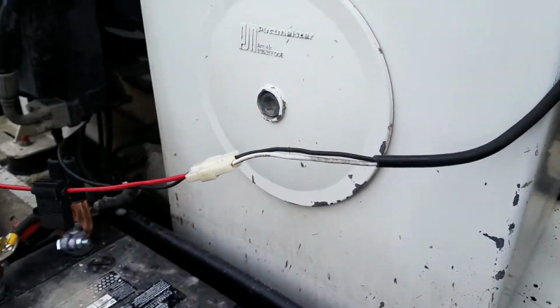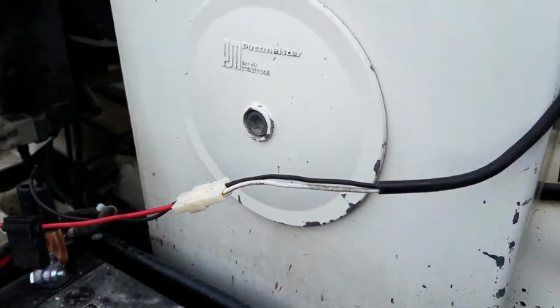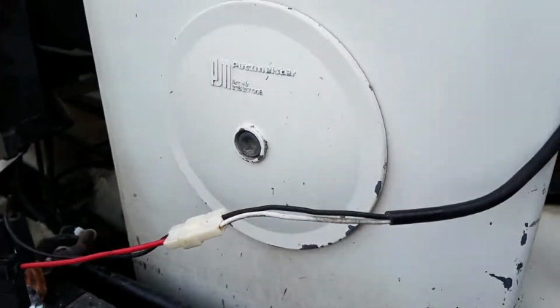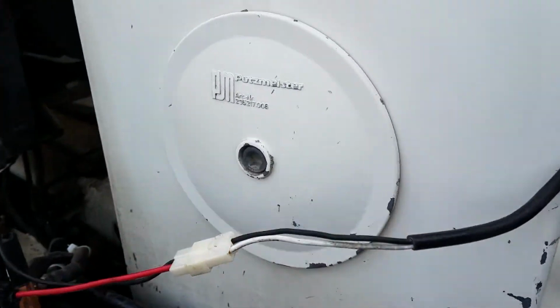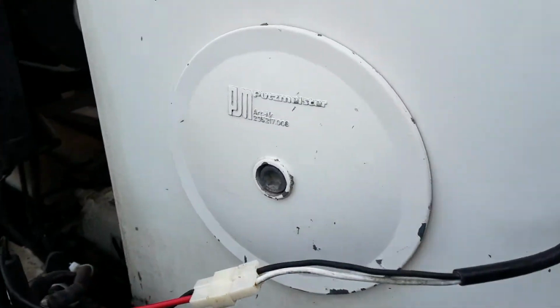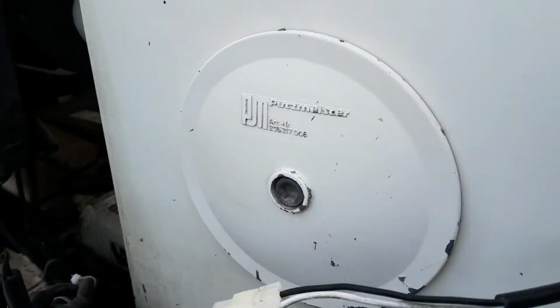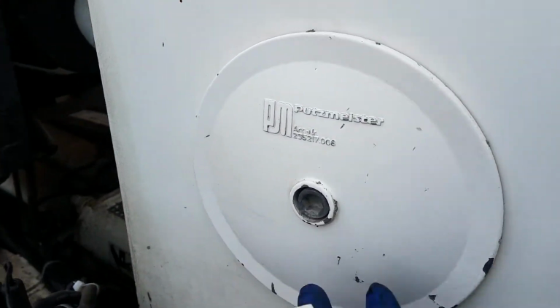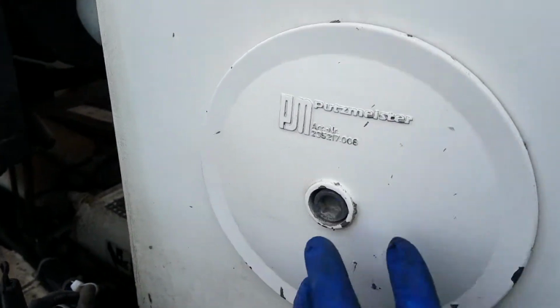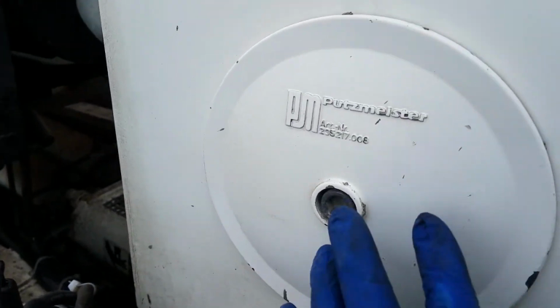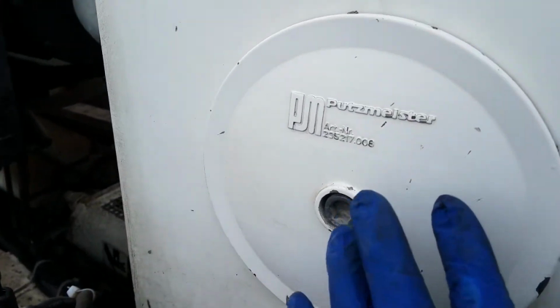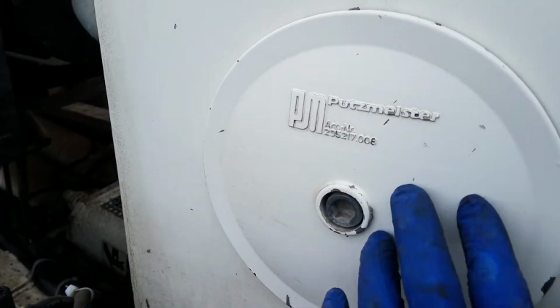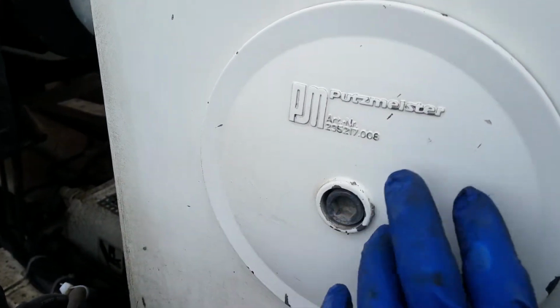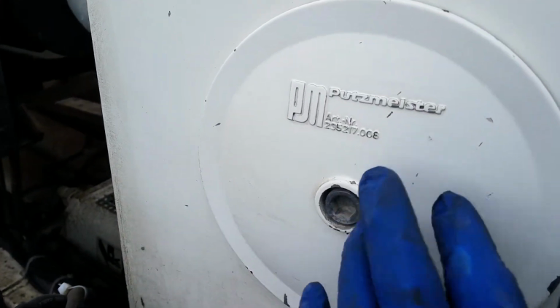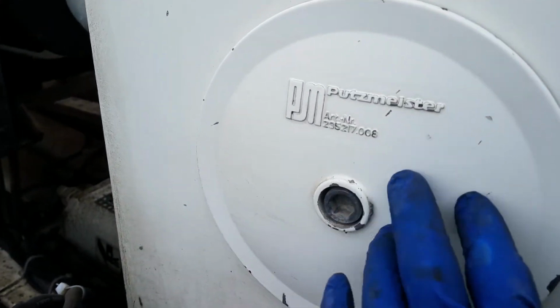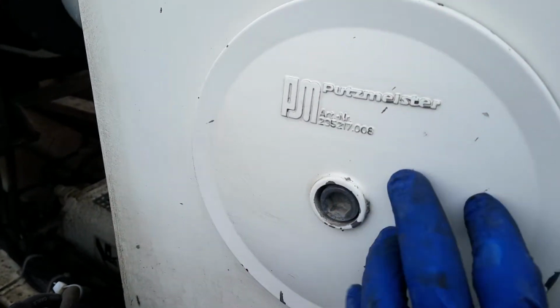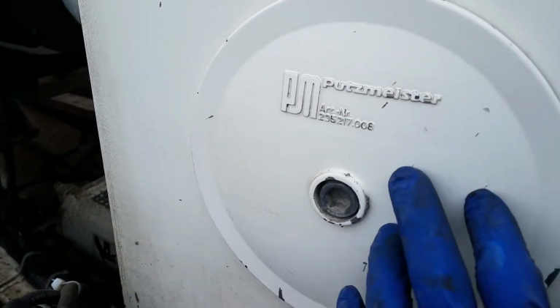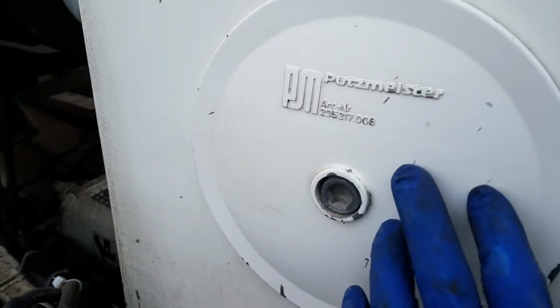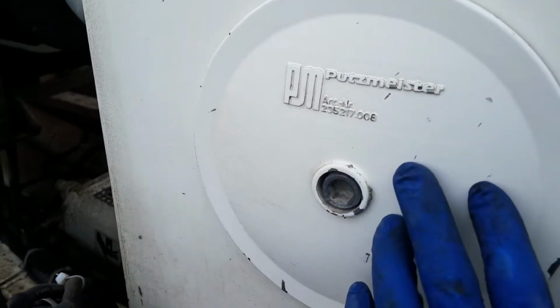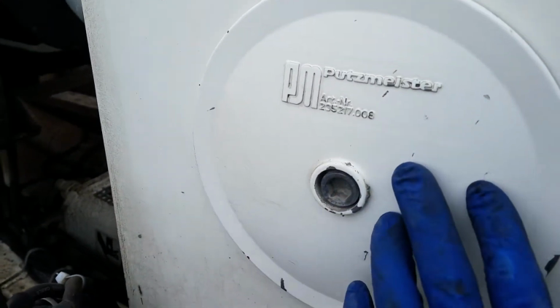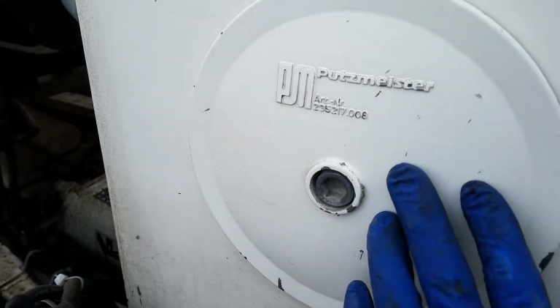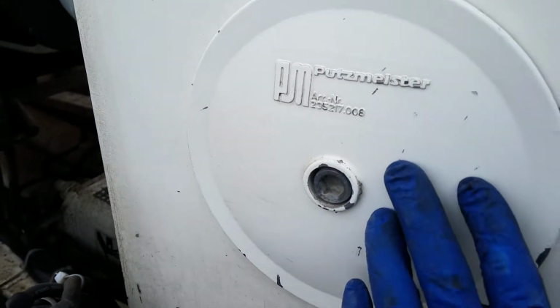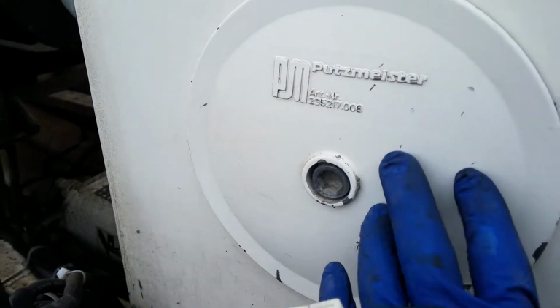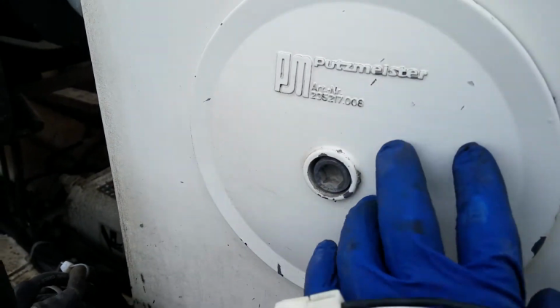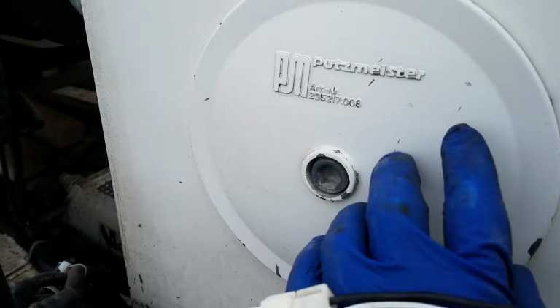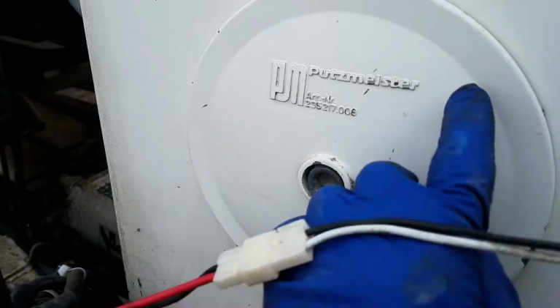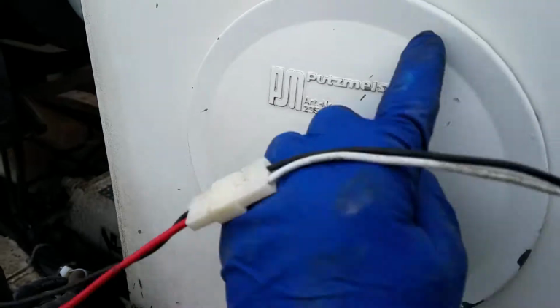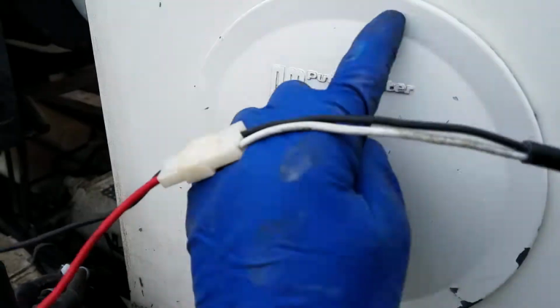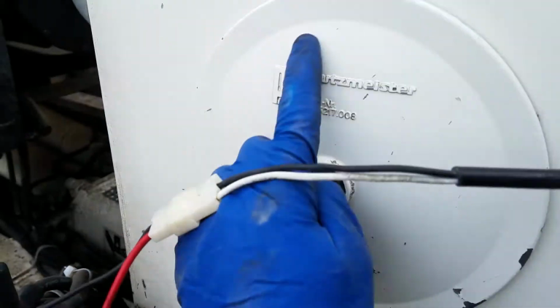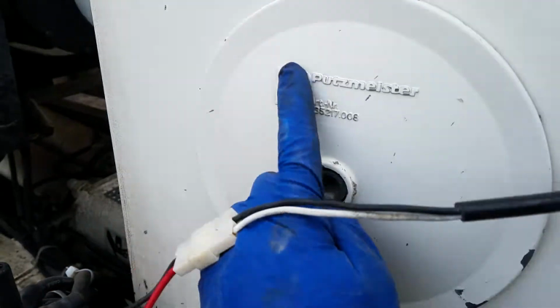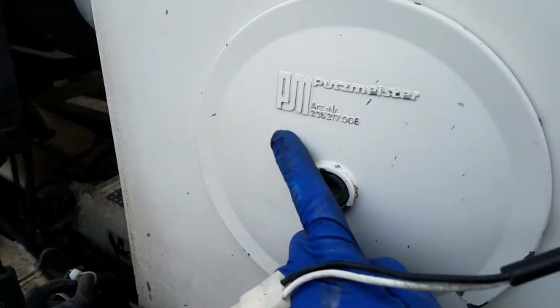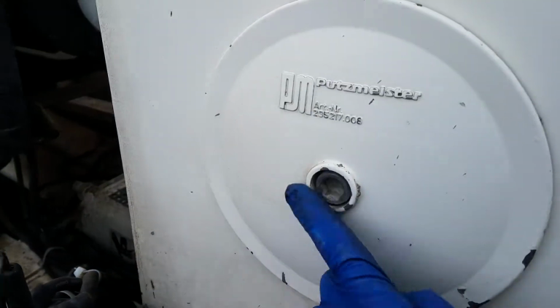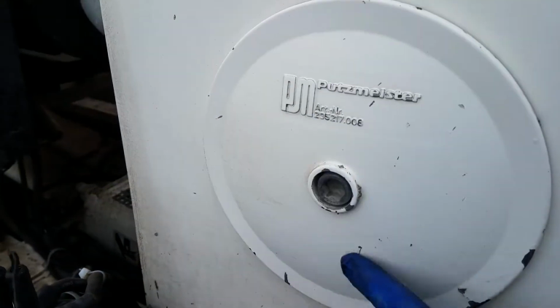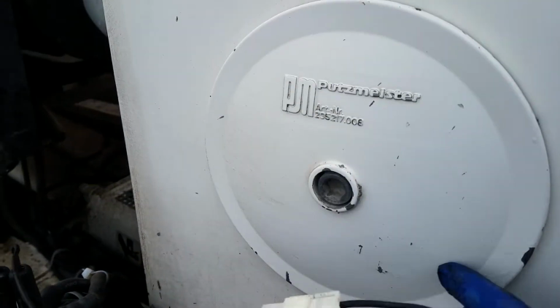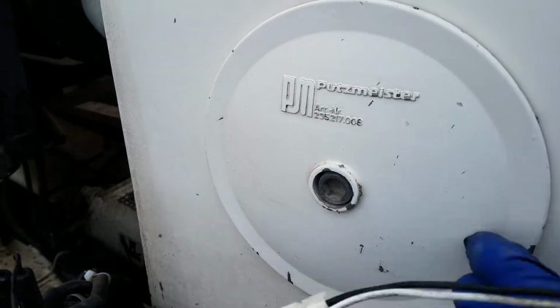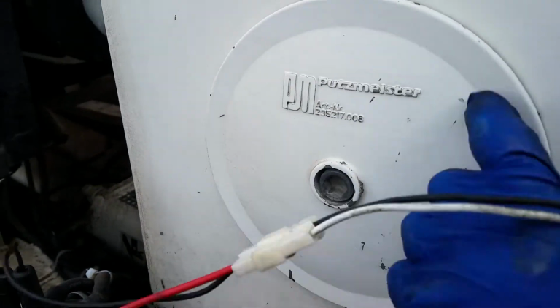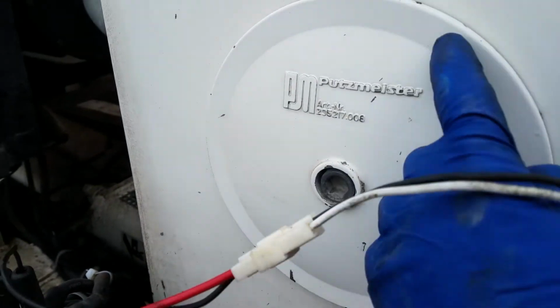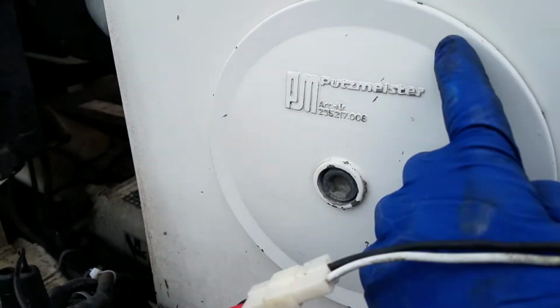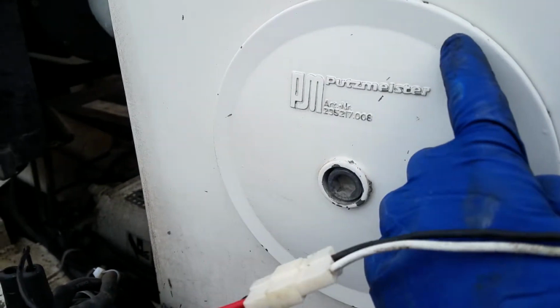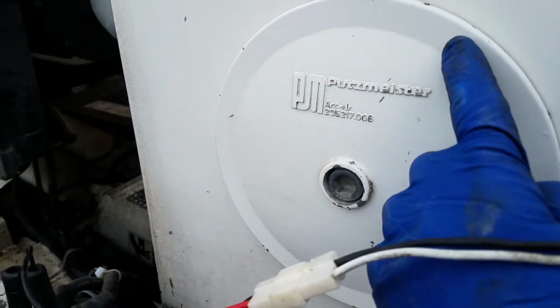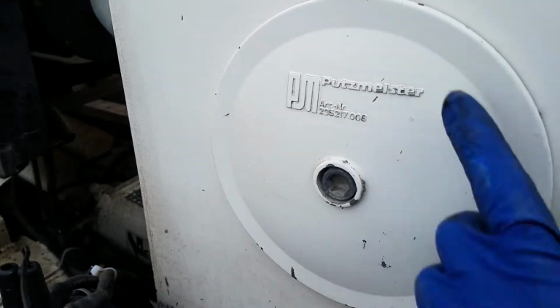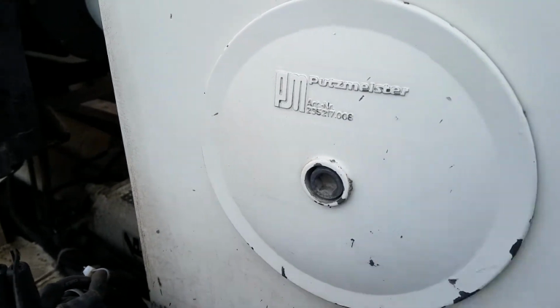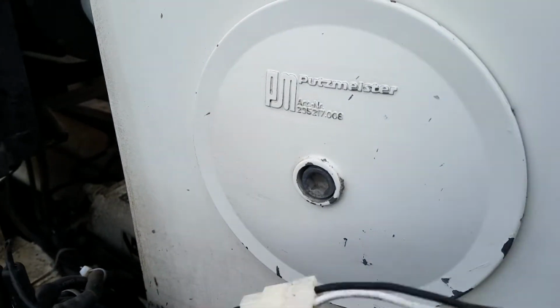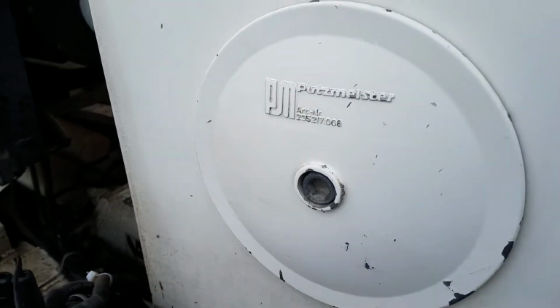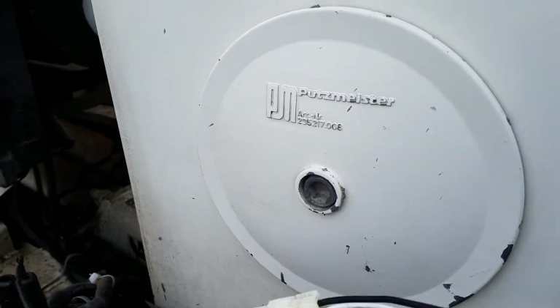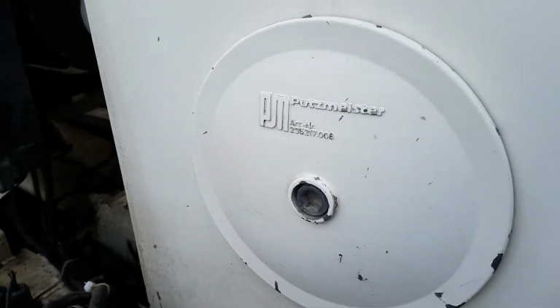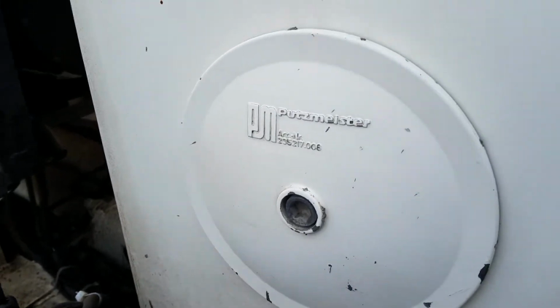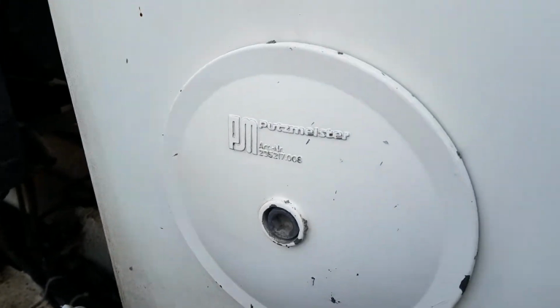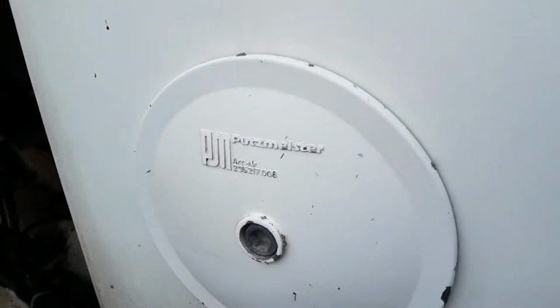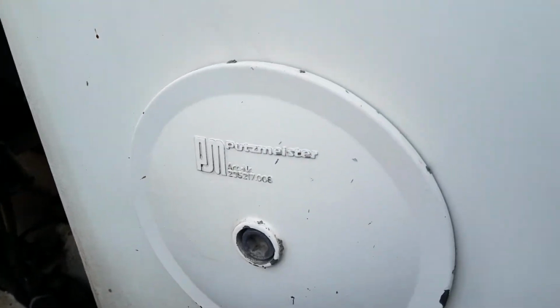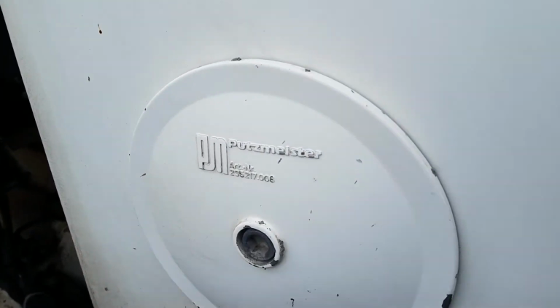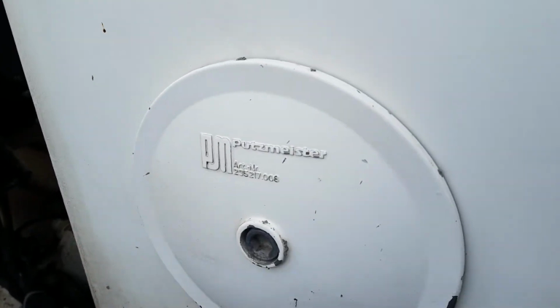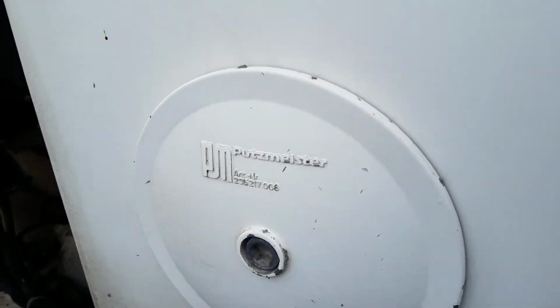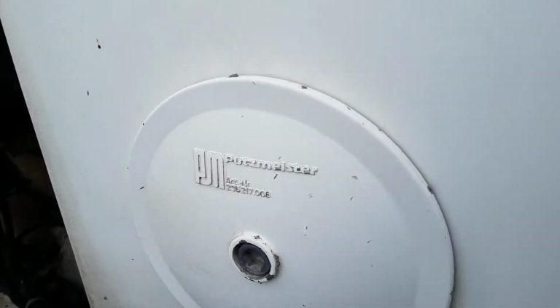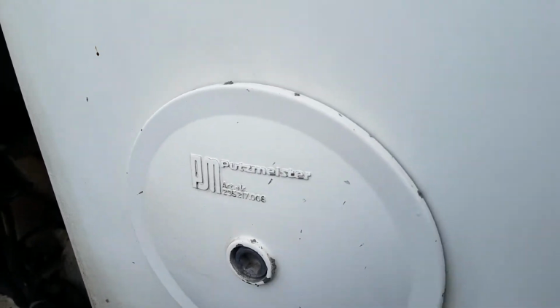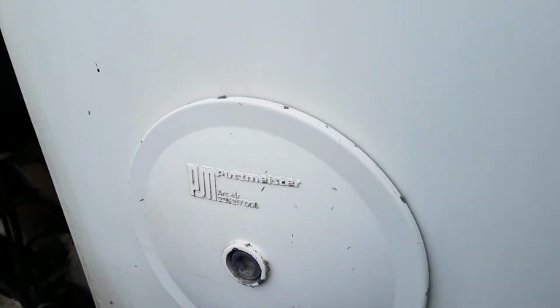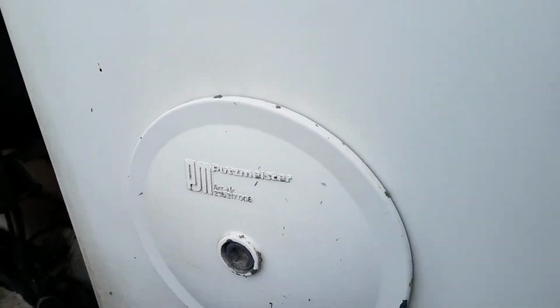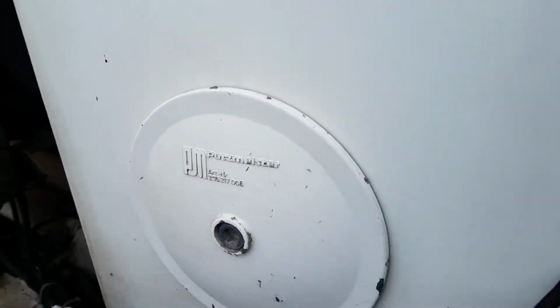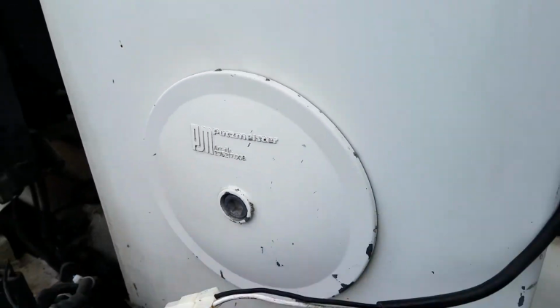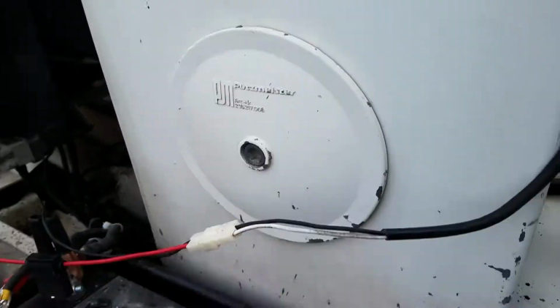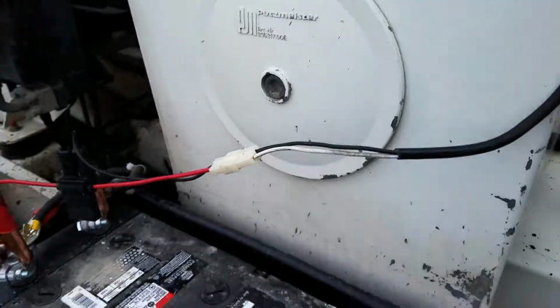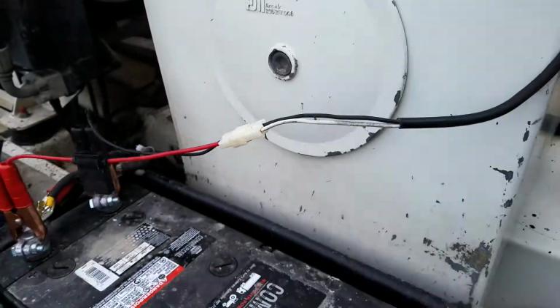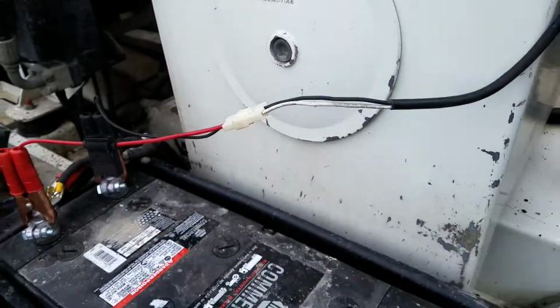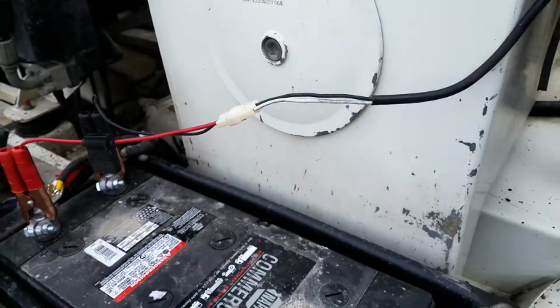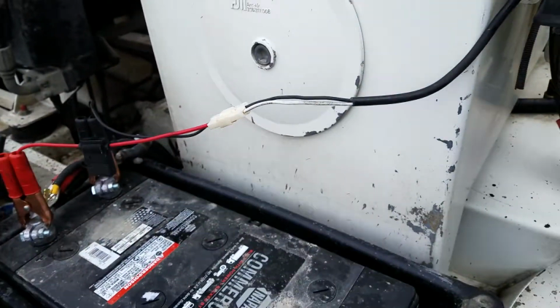Take off the main cover, replace the o-ring, and wipe the inside out really clean.